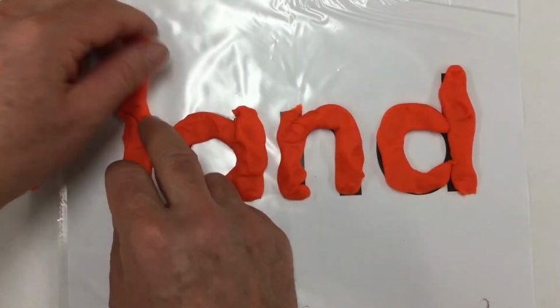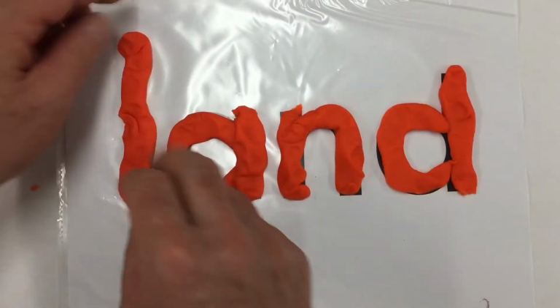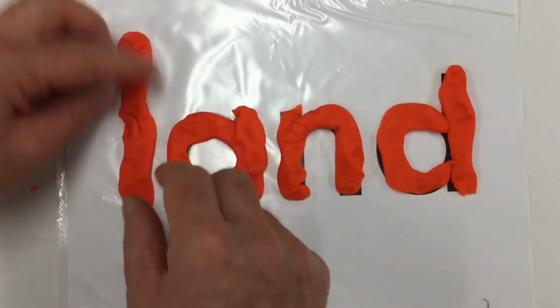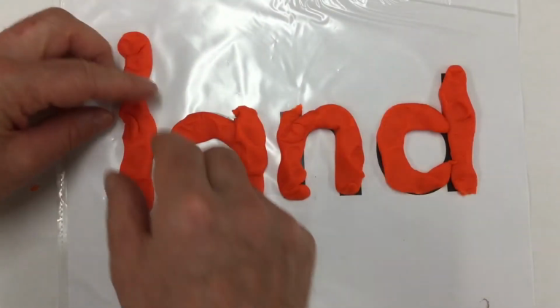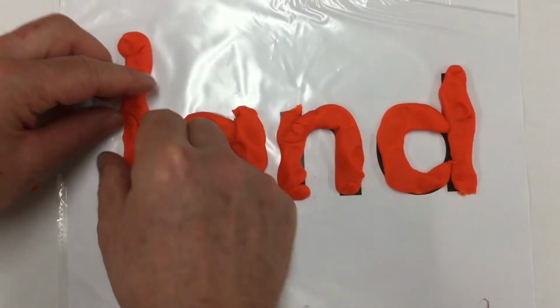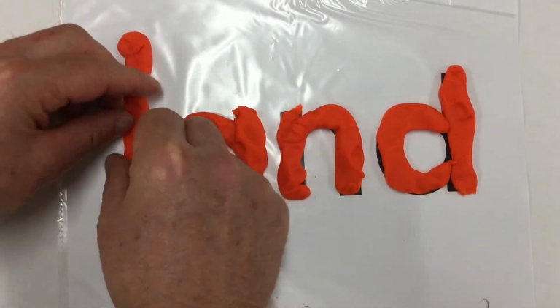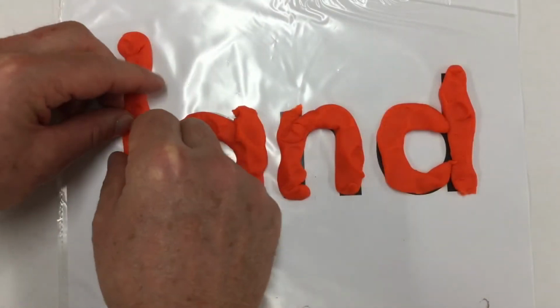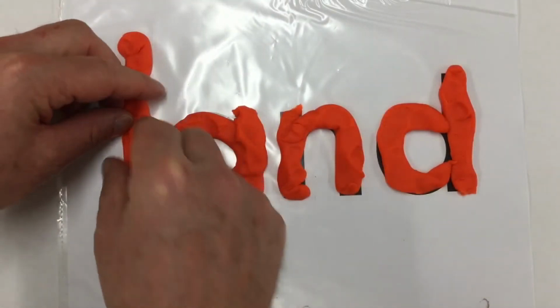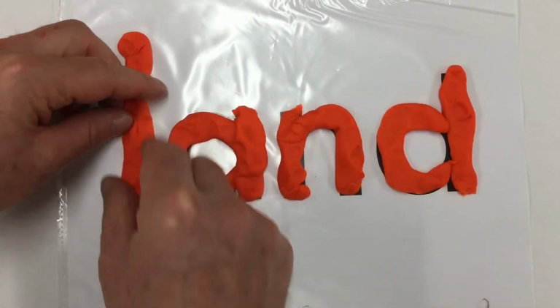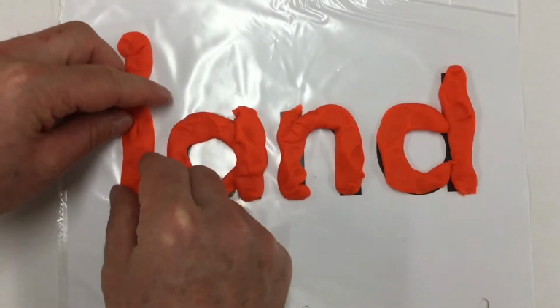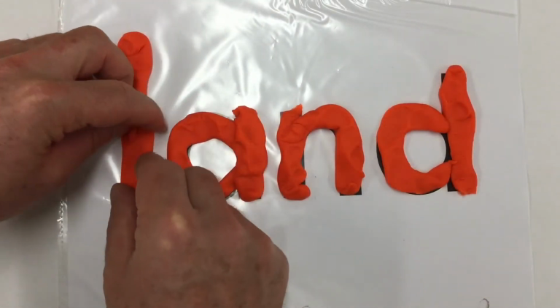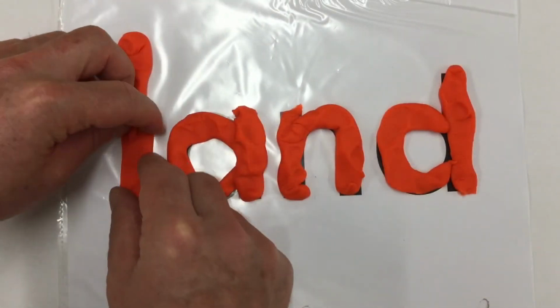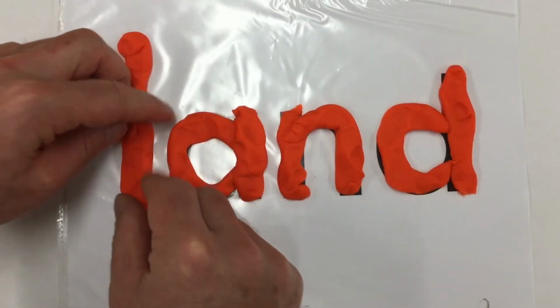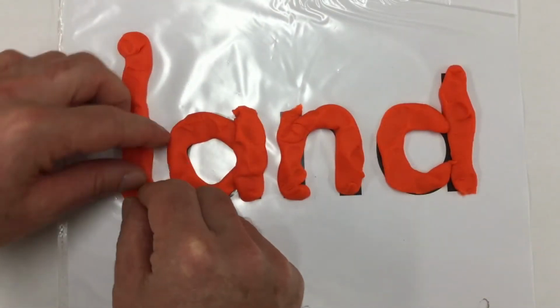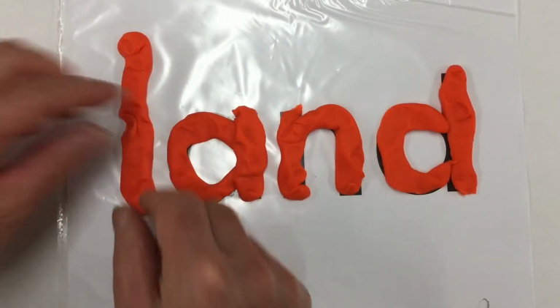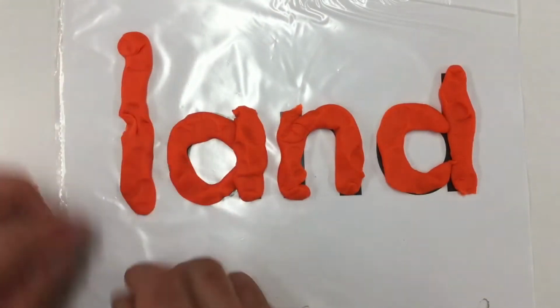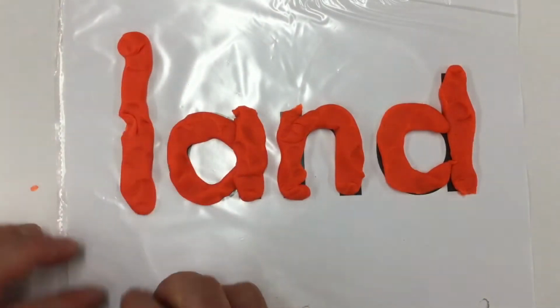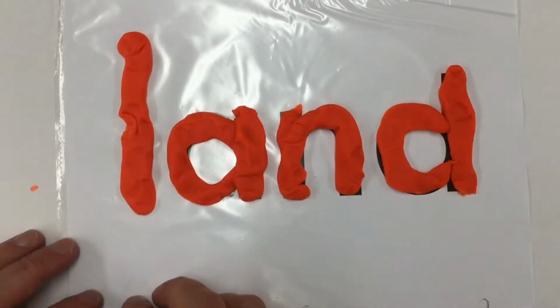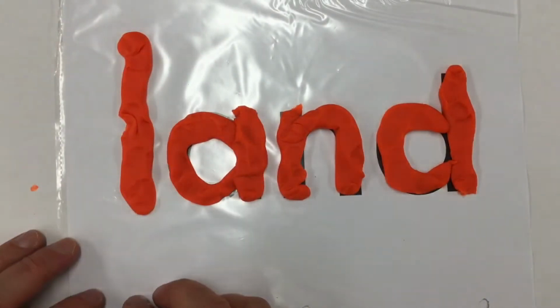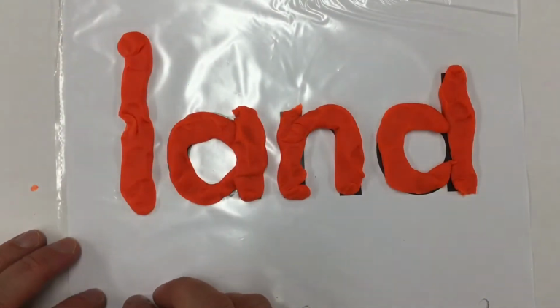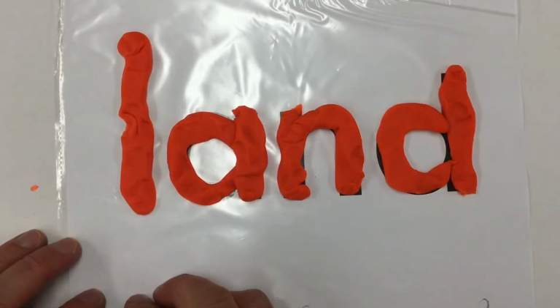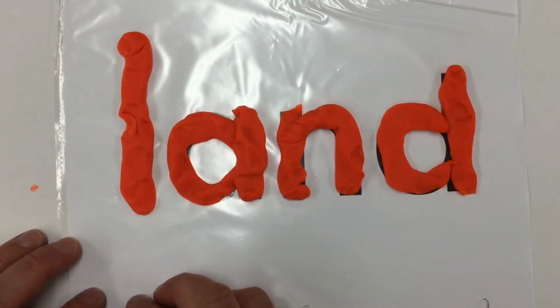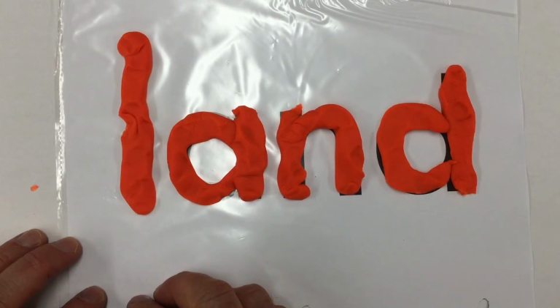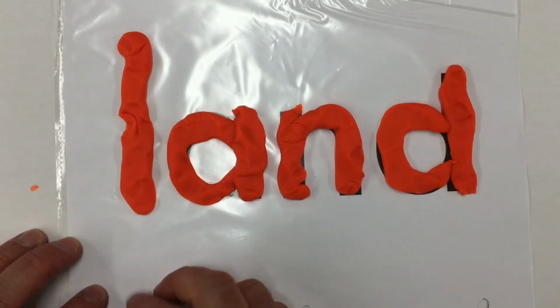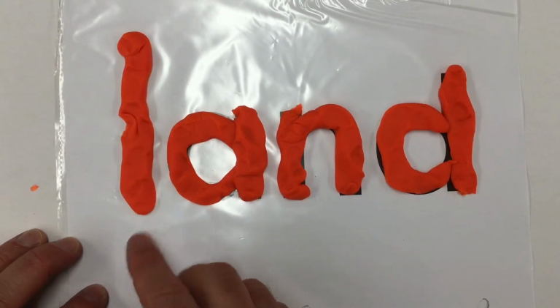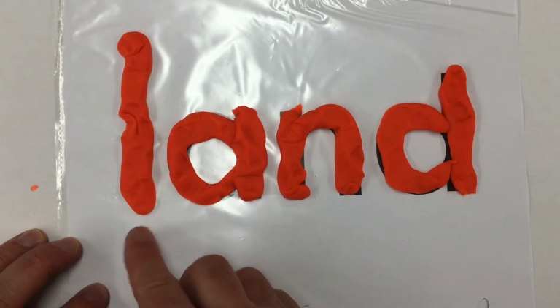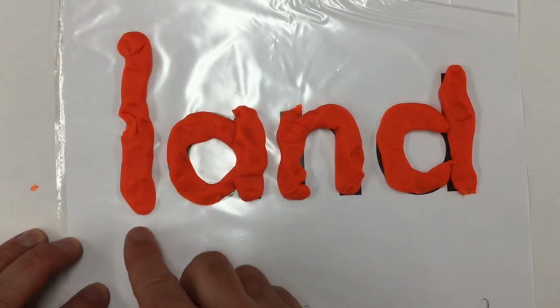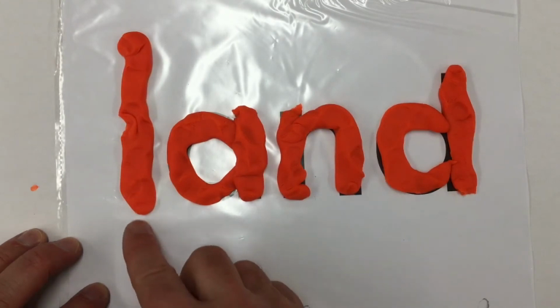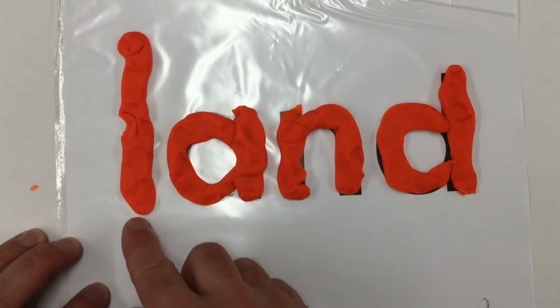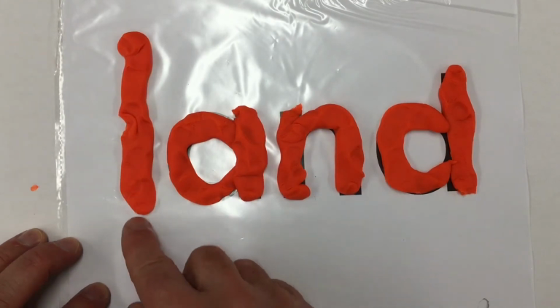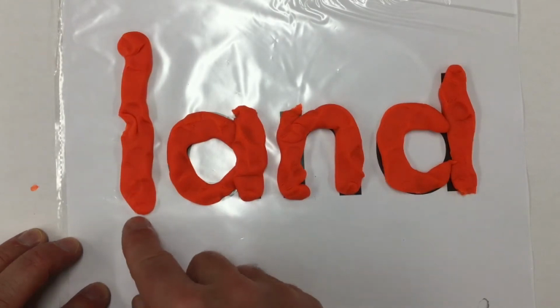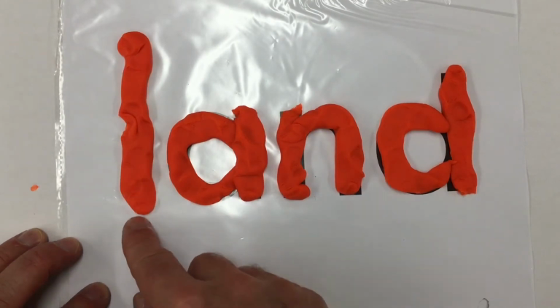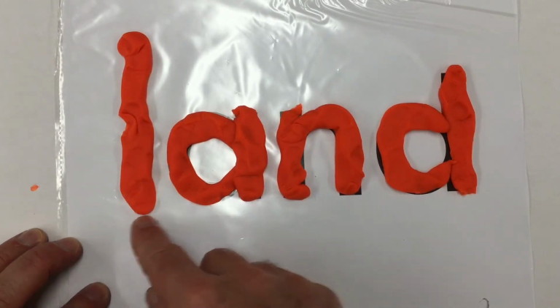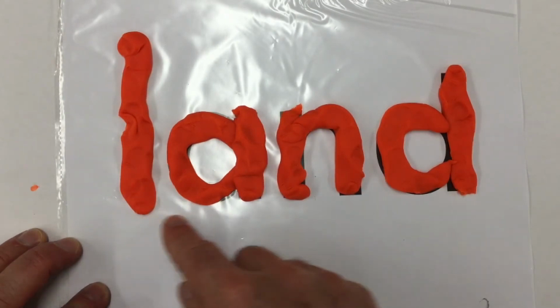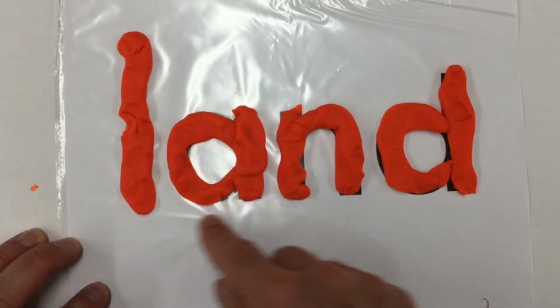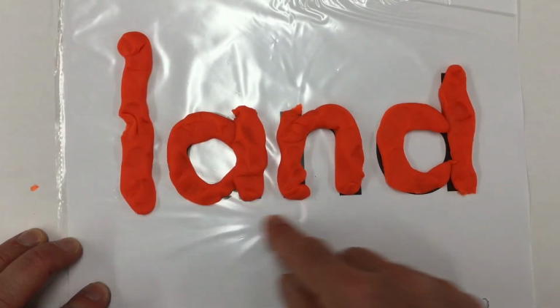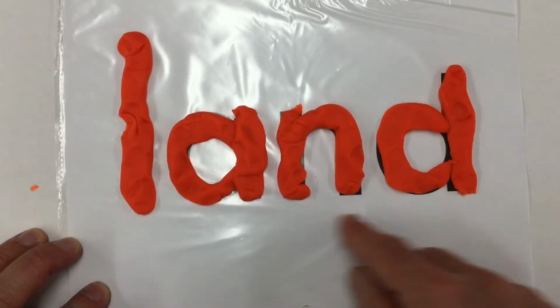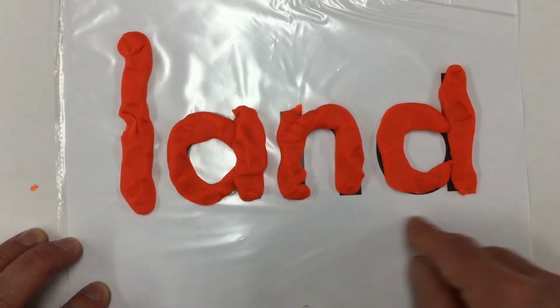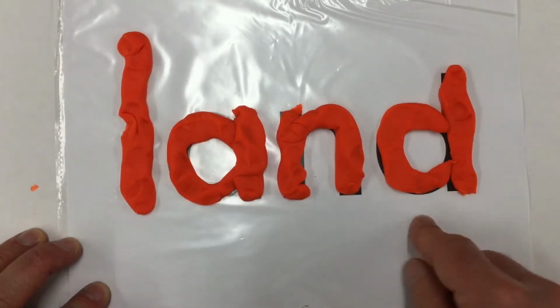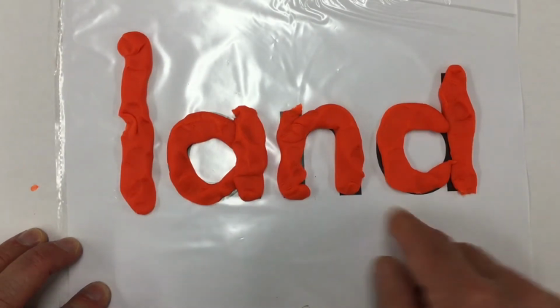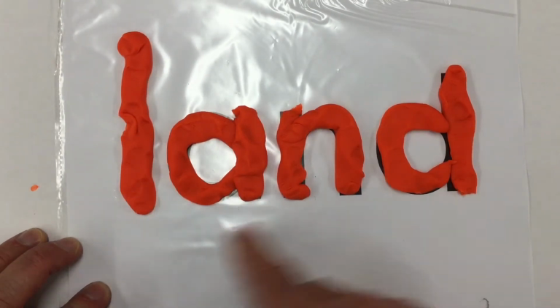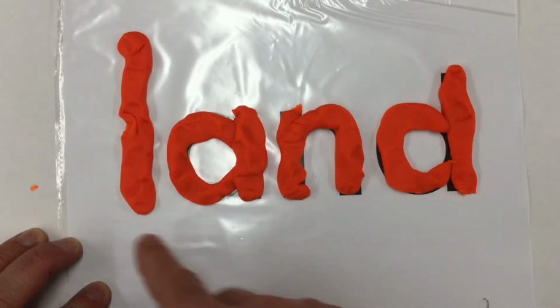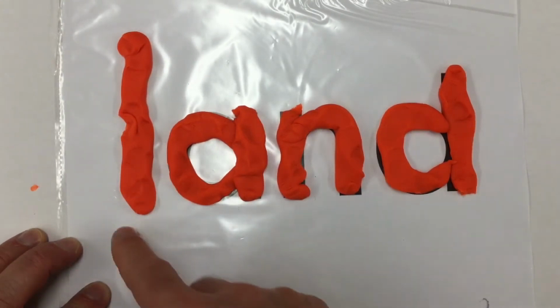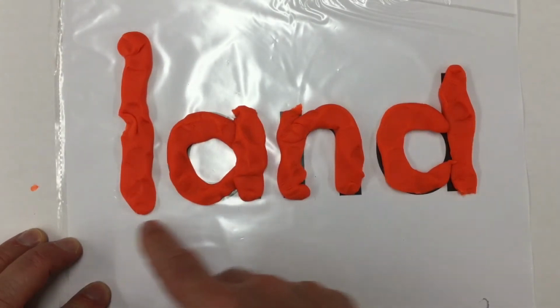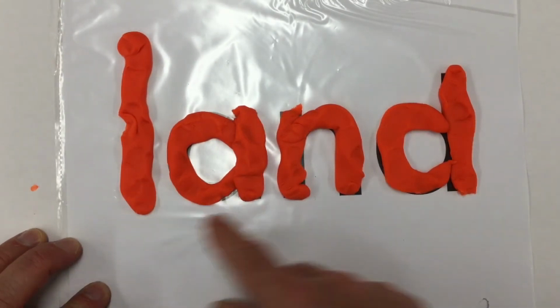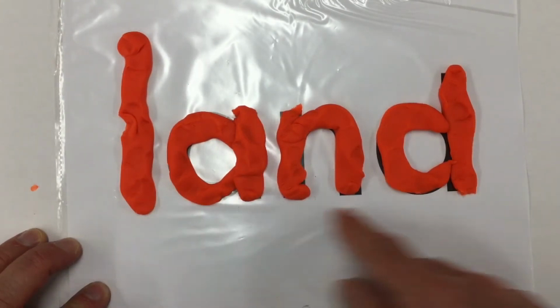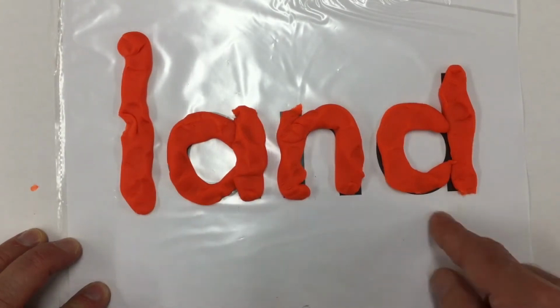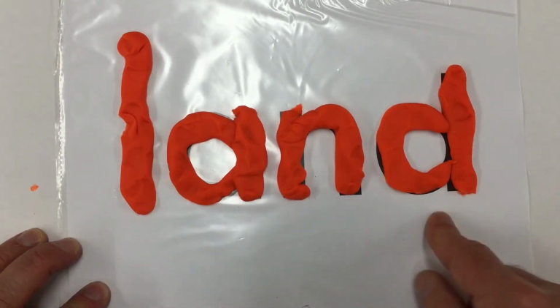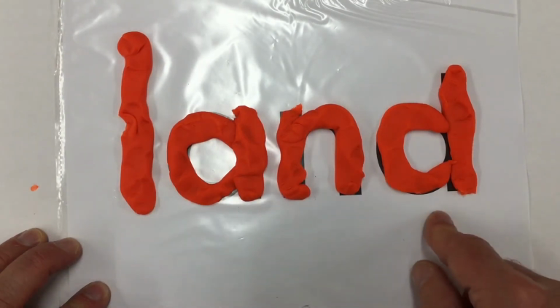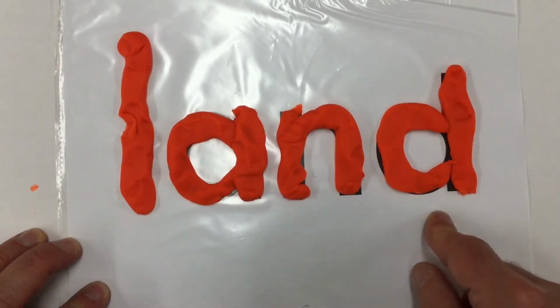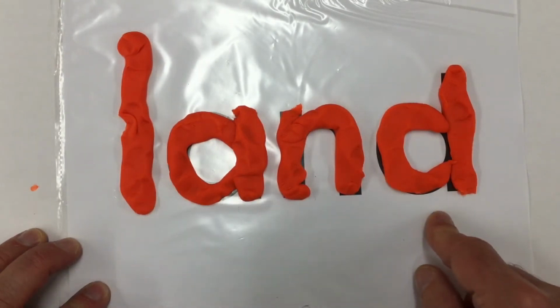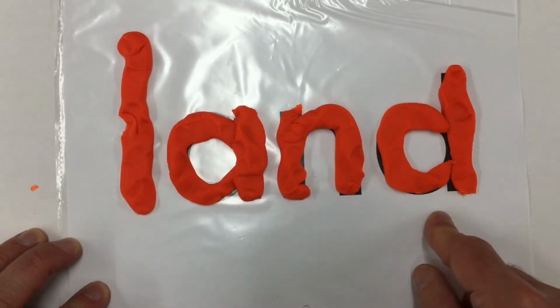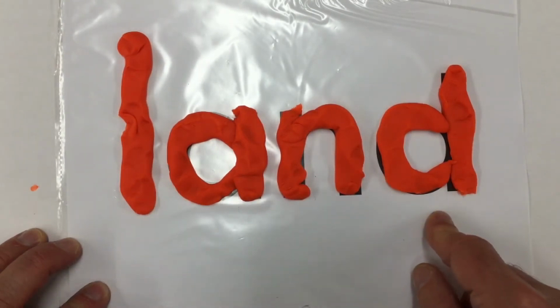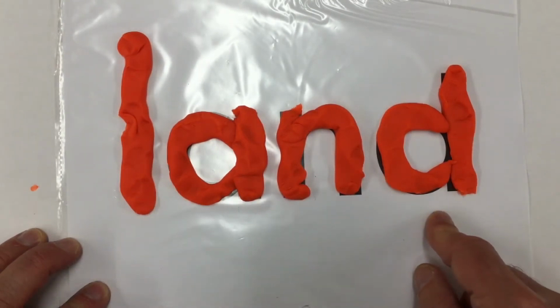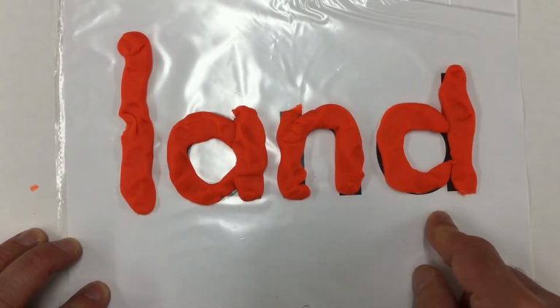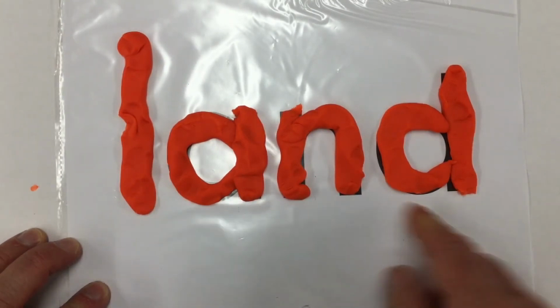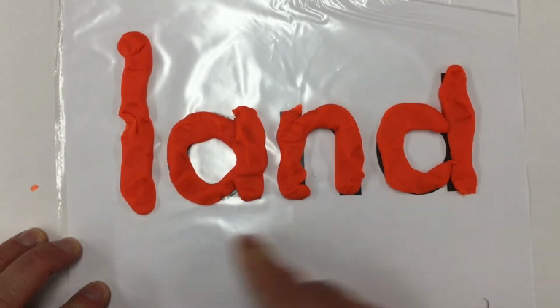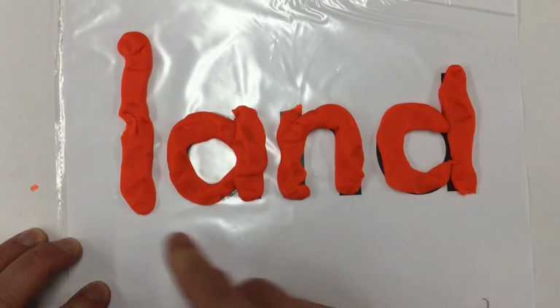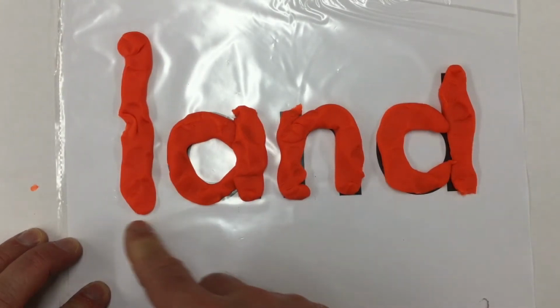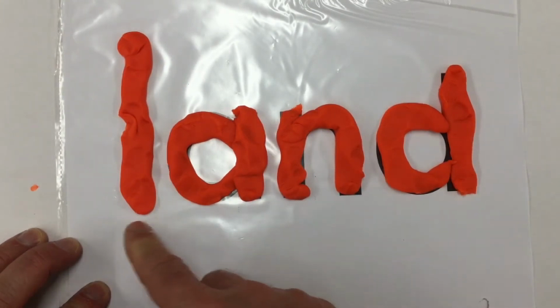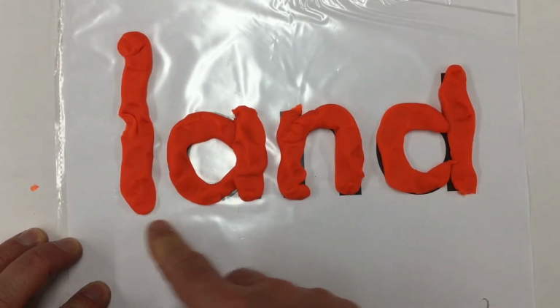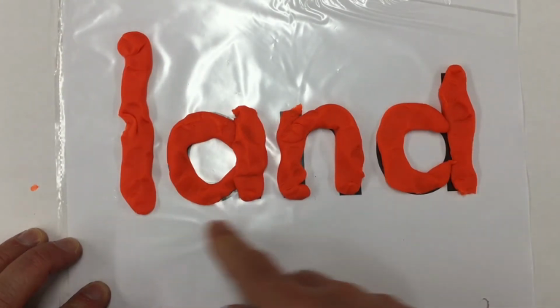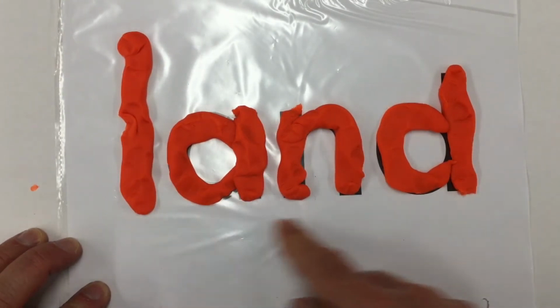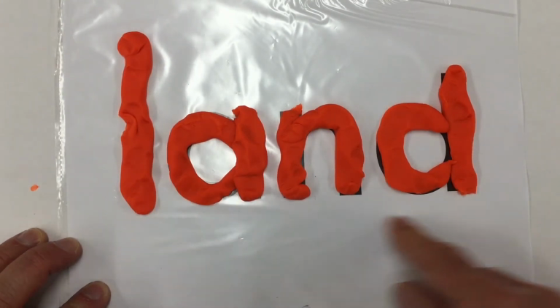Make this a nice, tall, stretchy letter L. And we've got land. Land. Land.